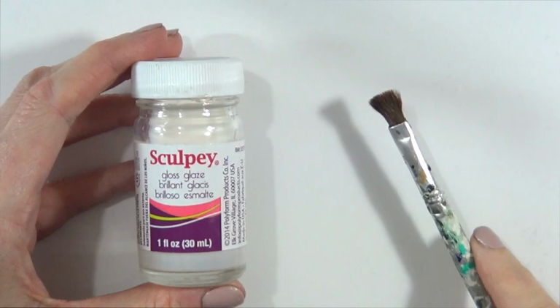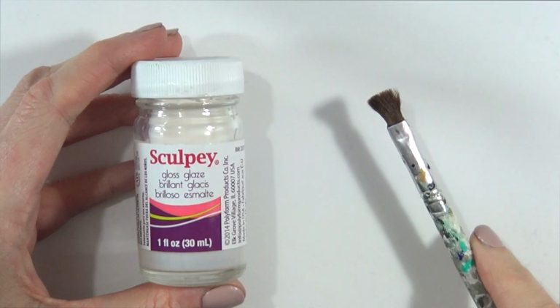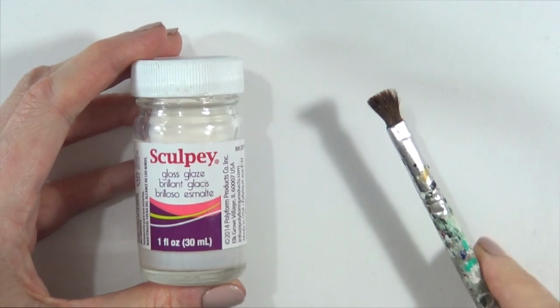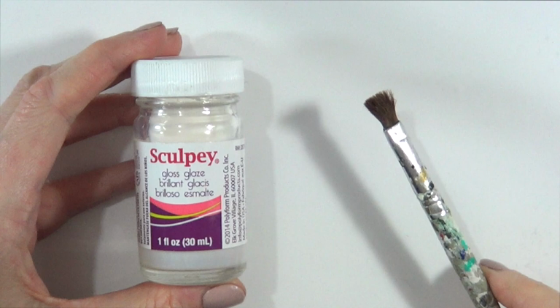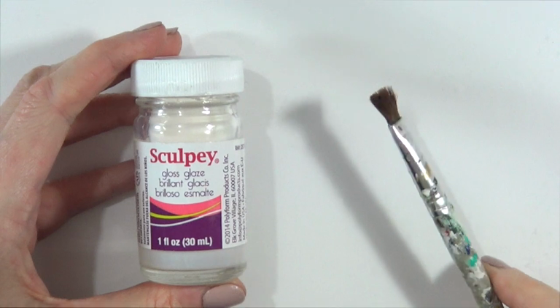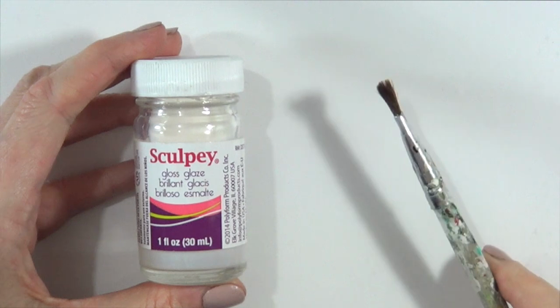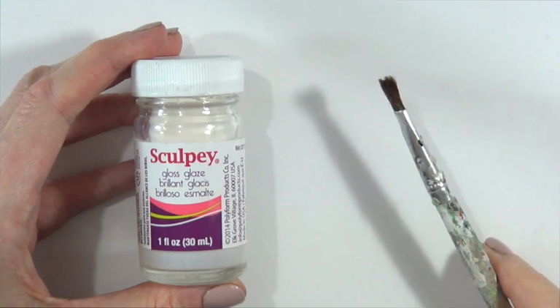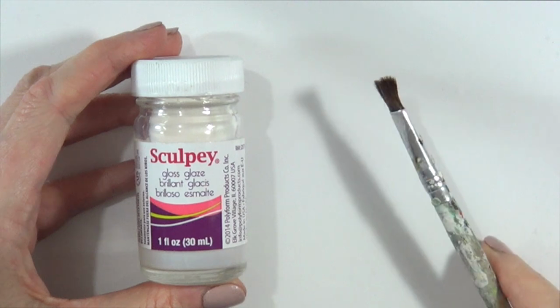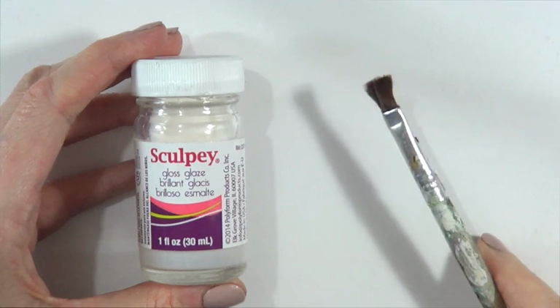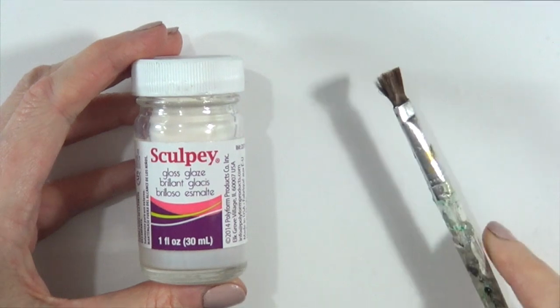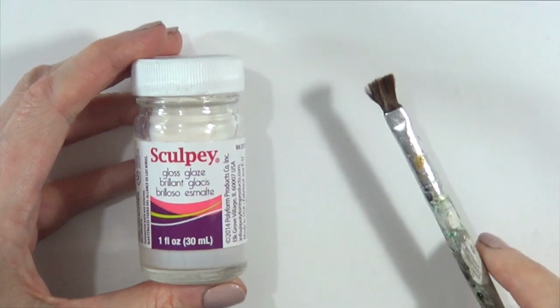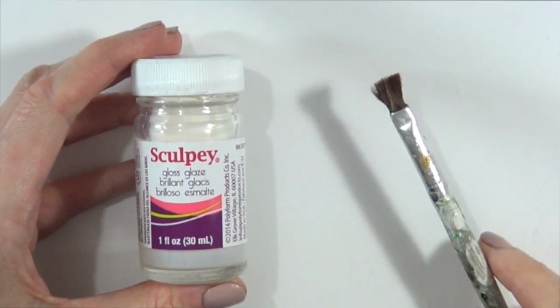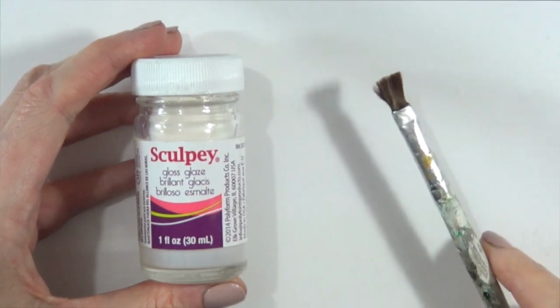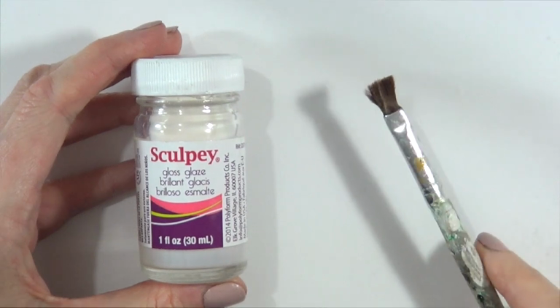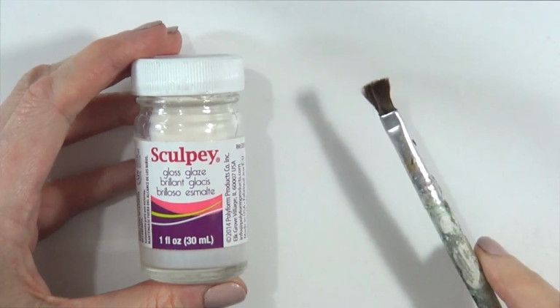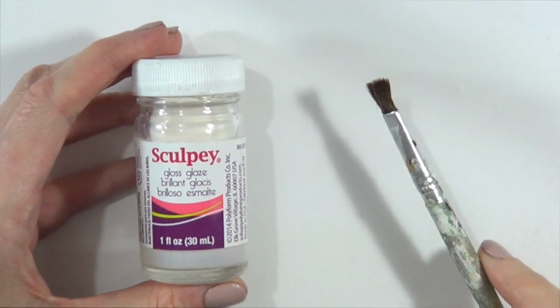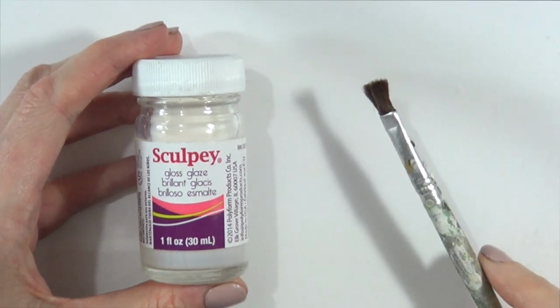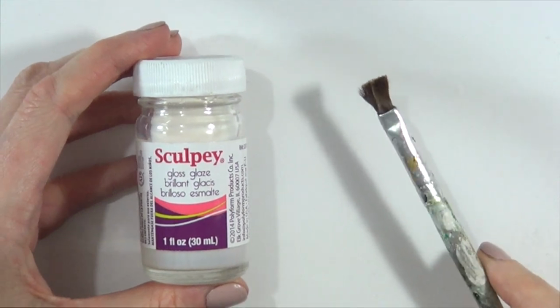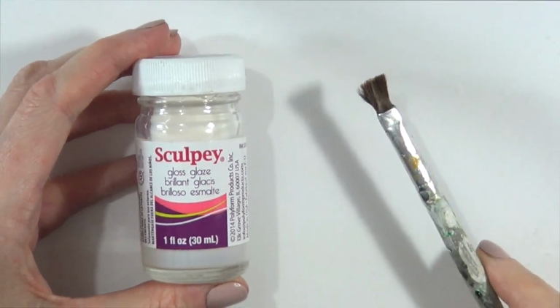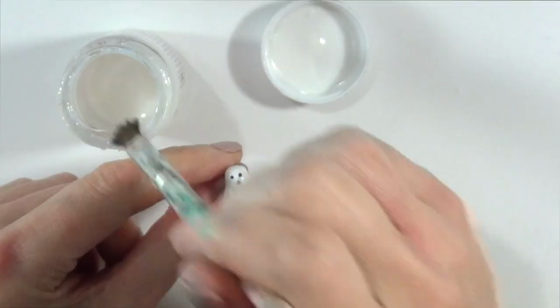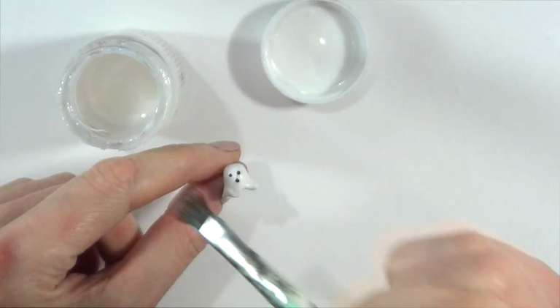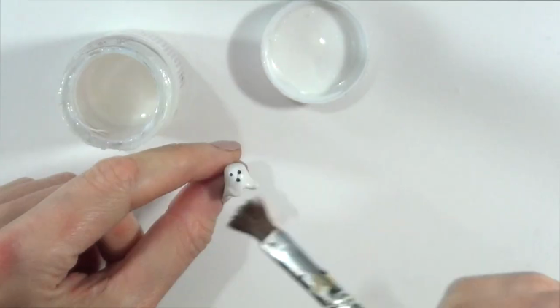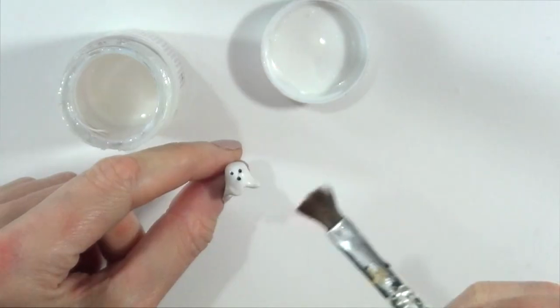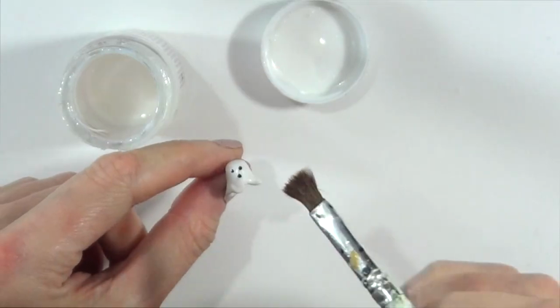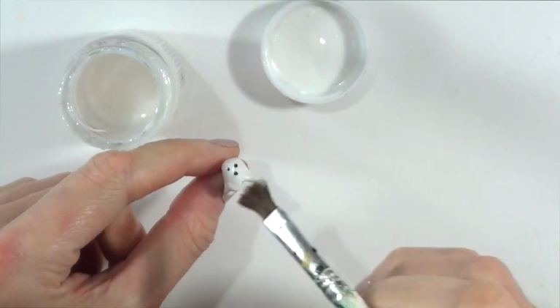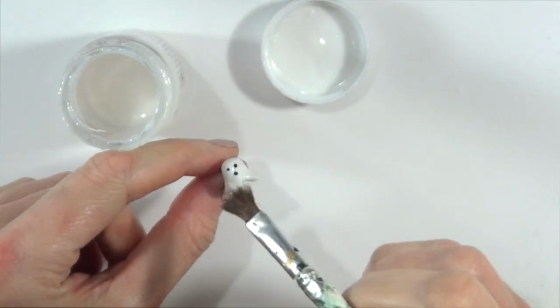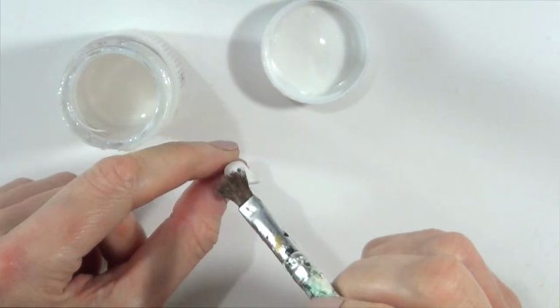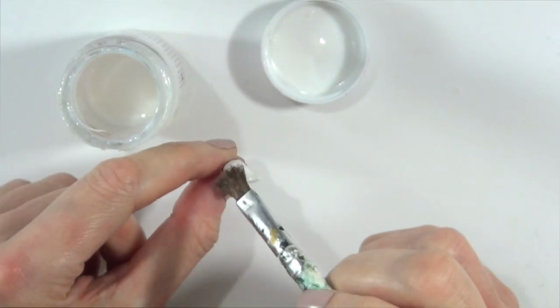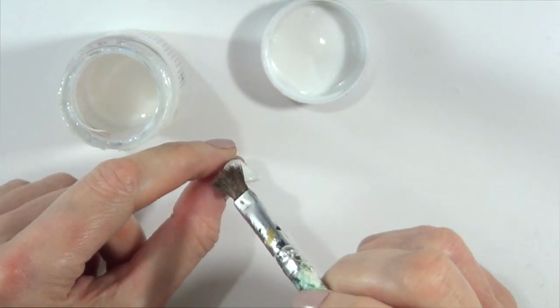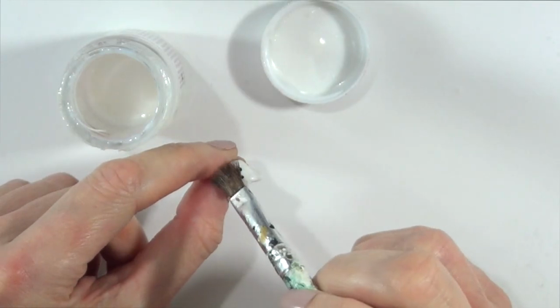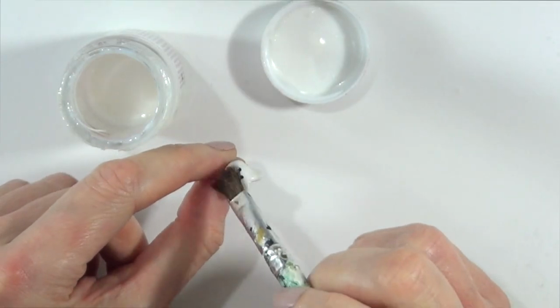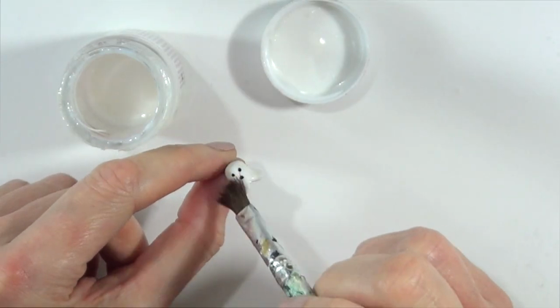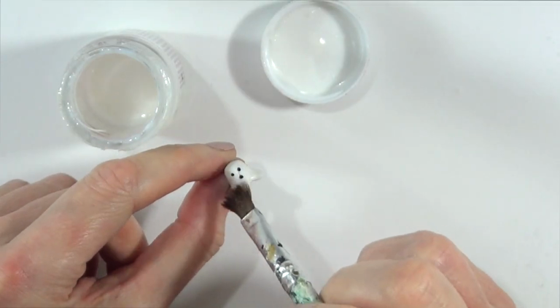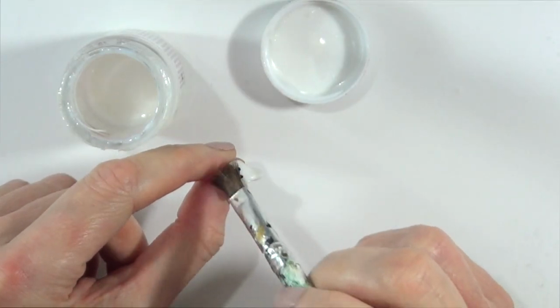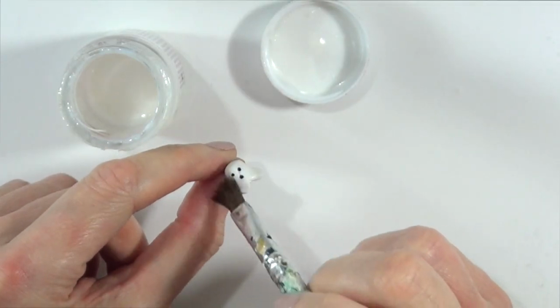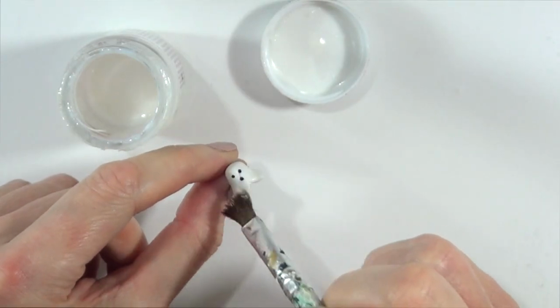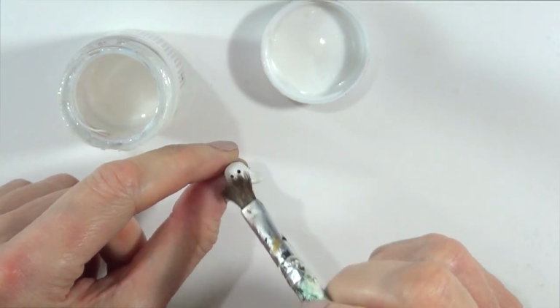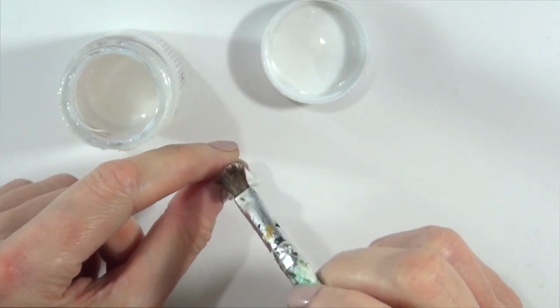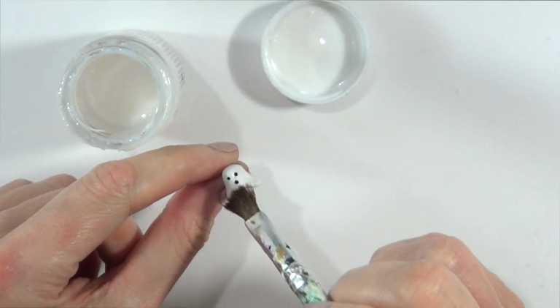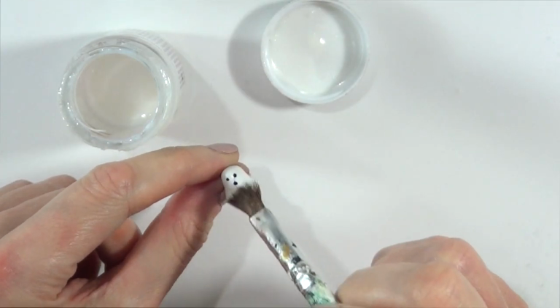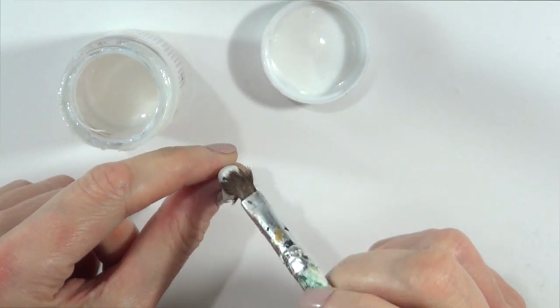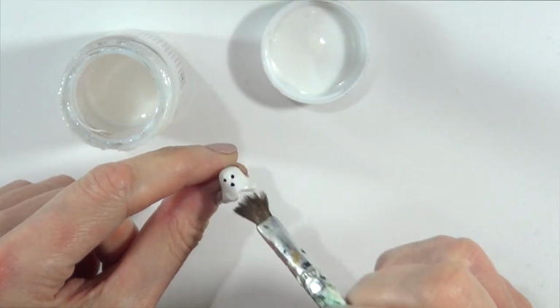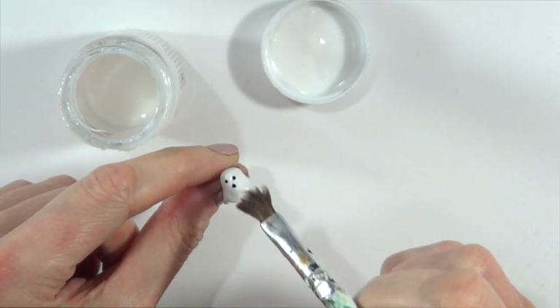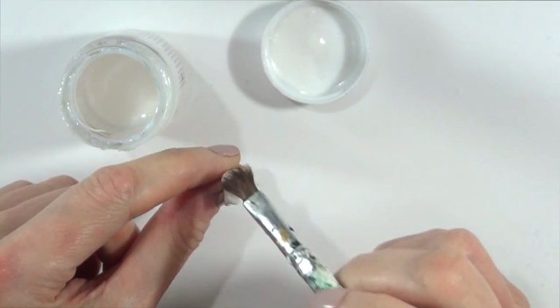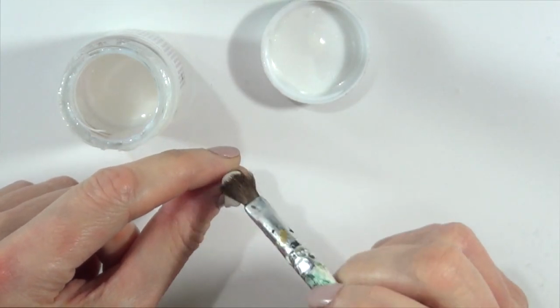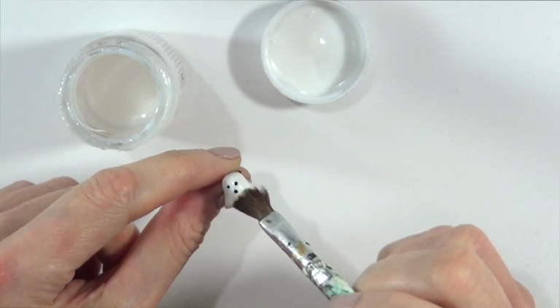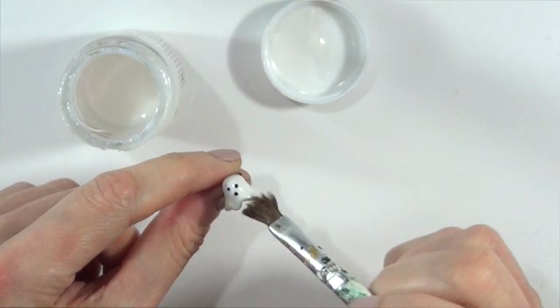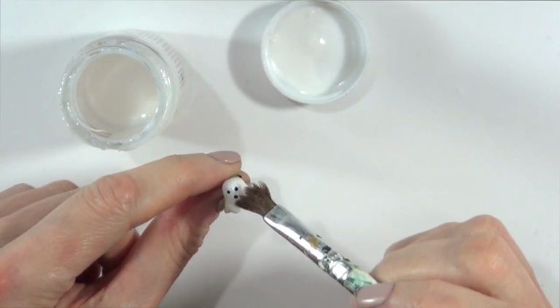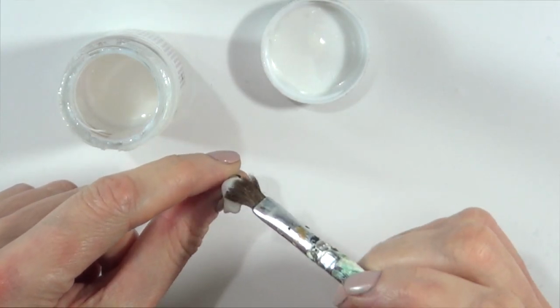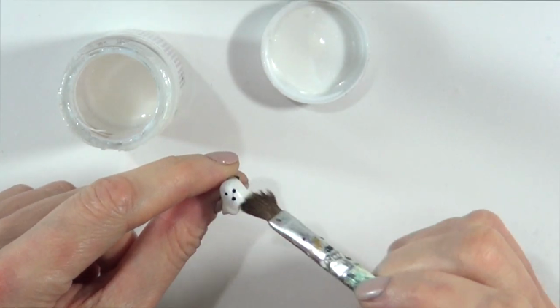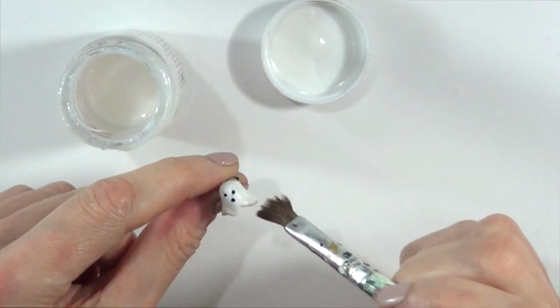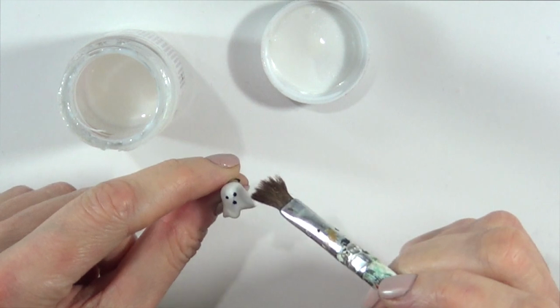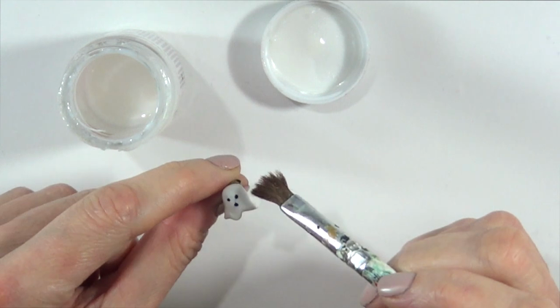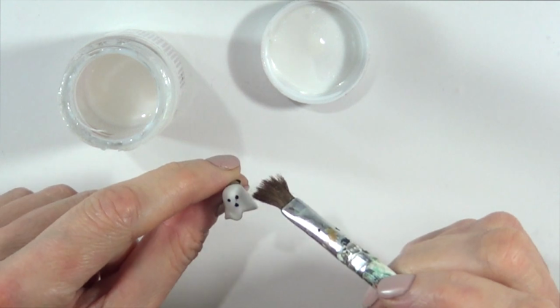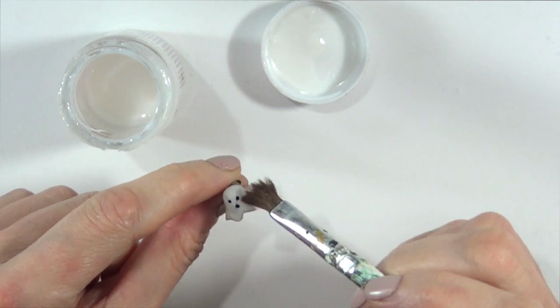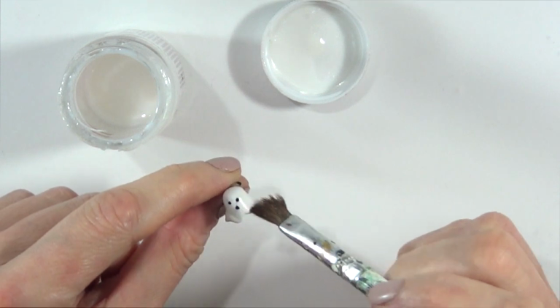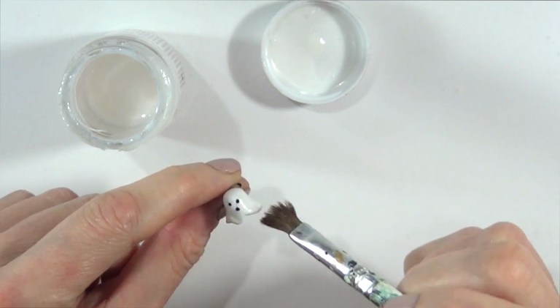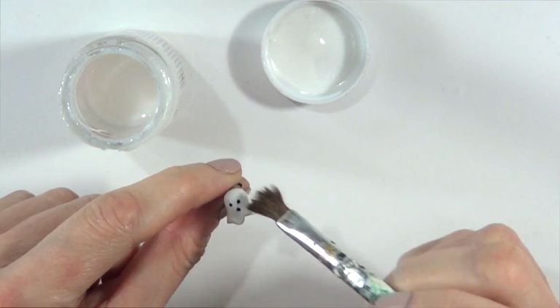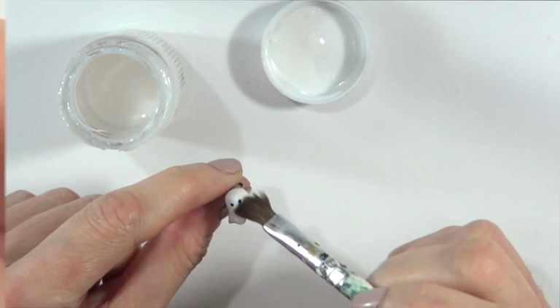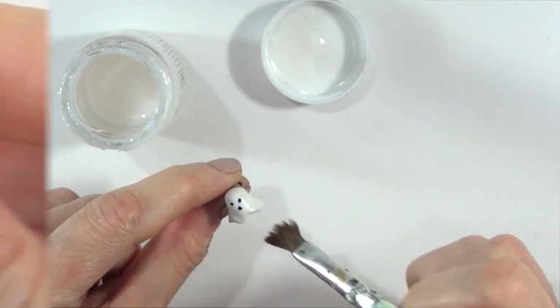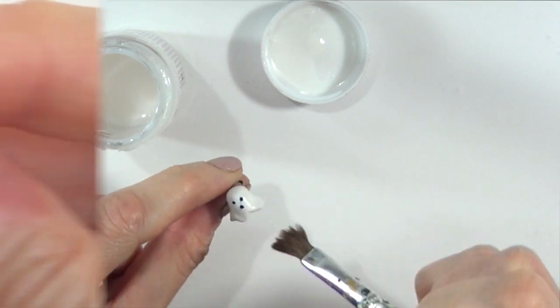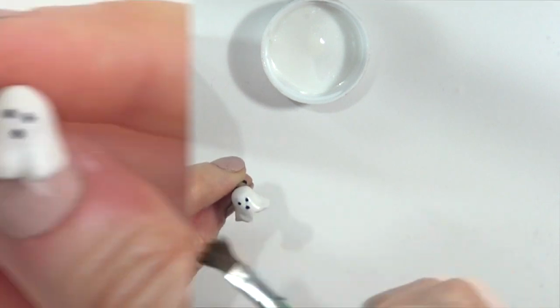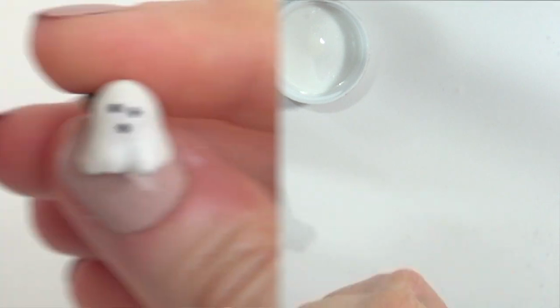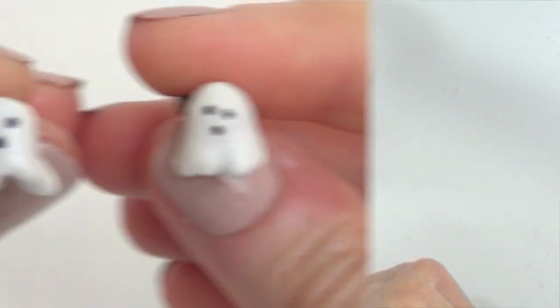I'm going to take this gloss from Sculpey and a brush and cover the whole thing. I gave it one coat.